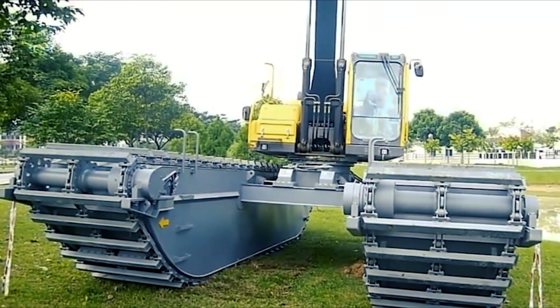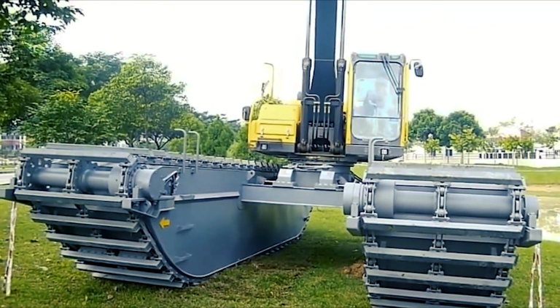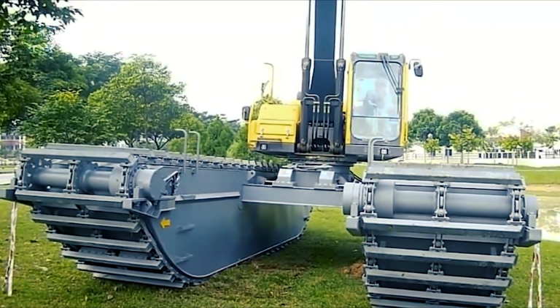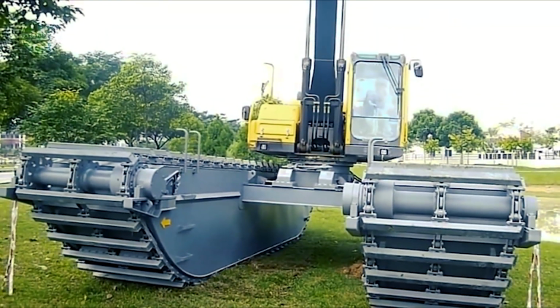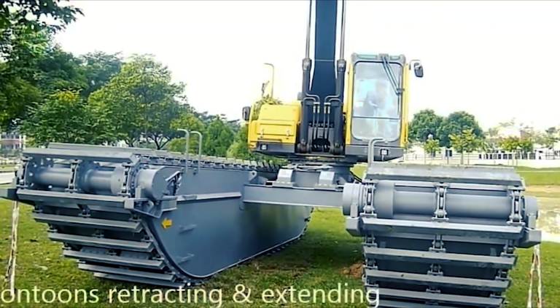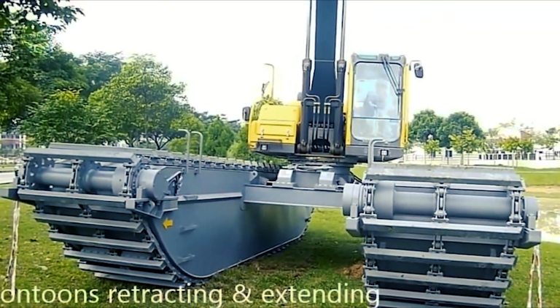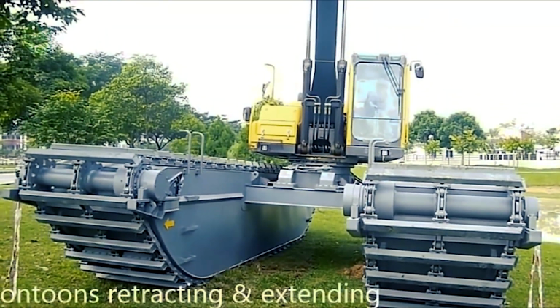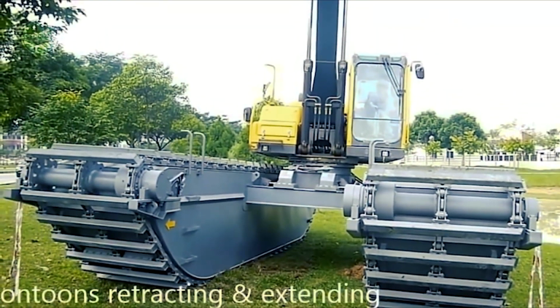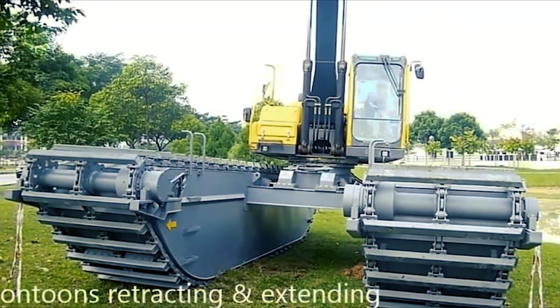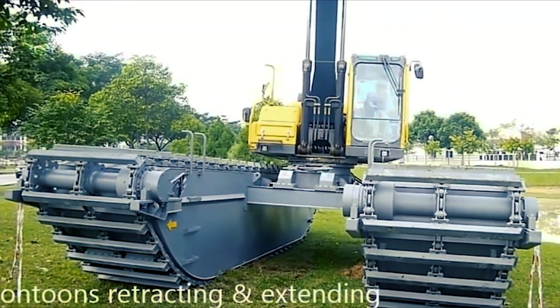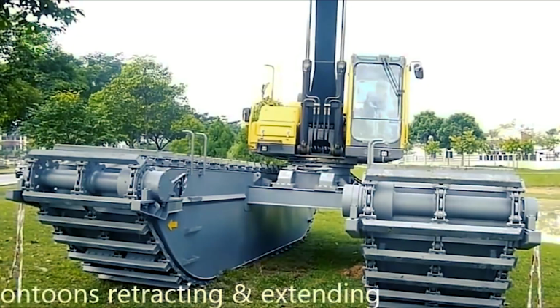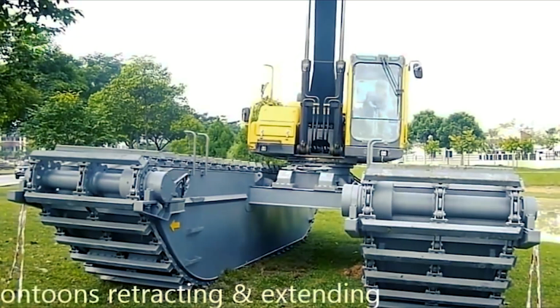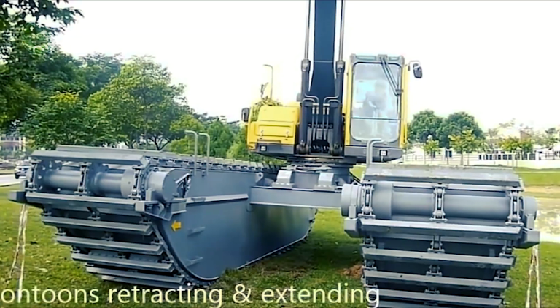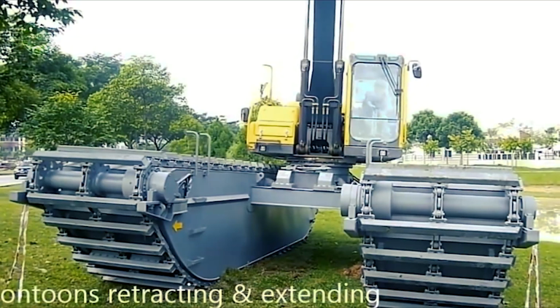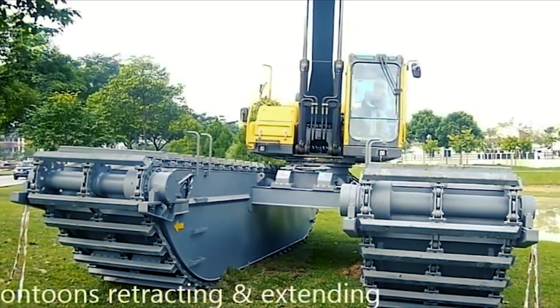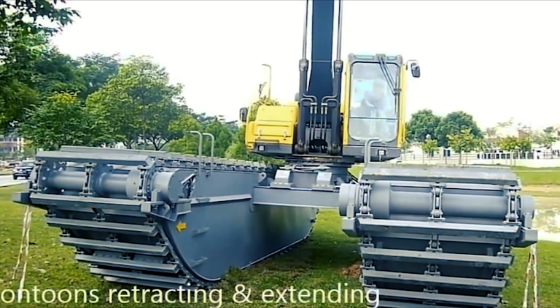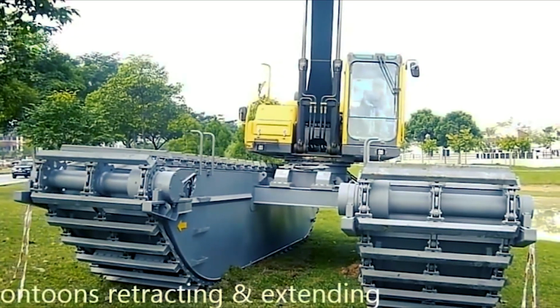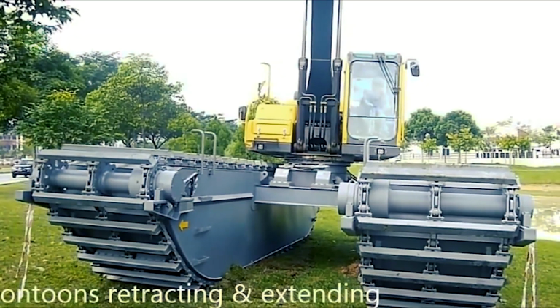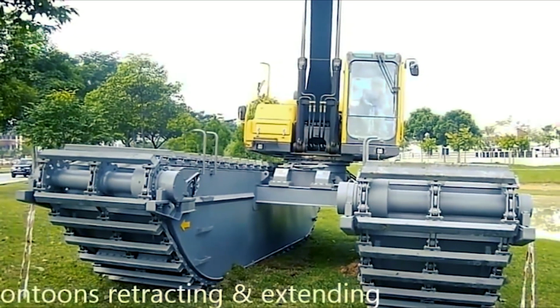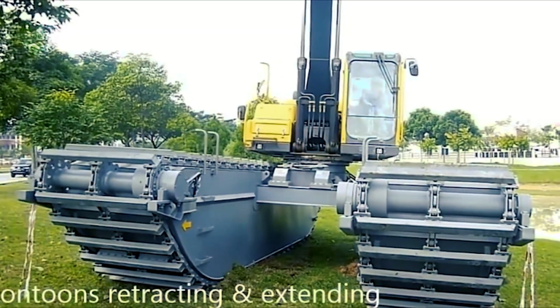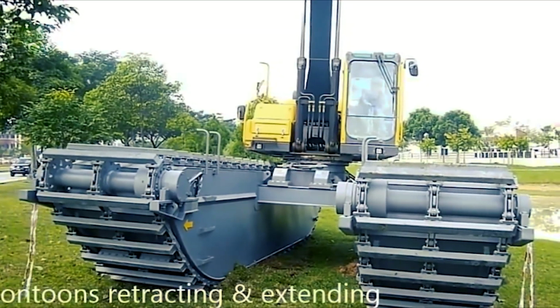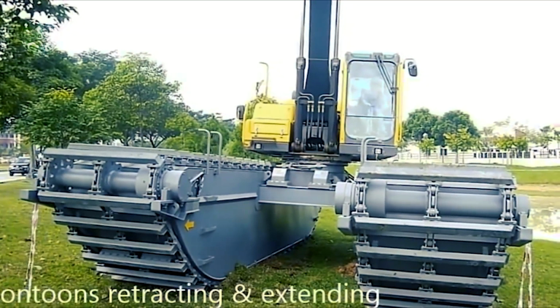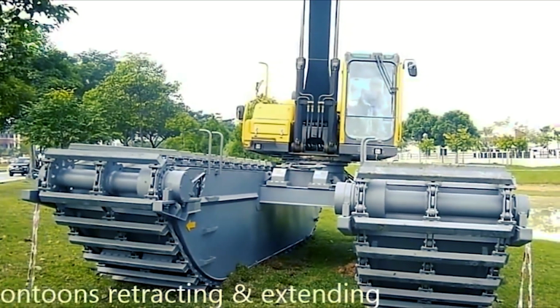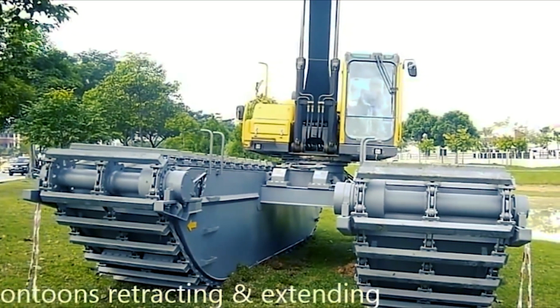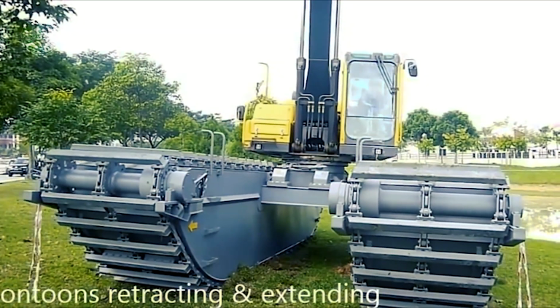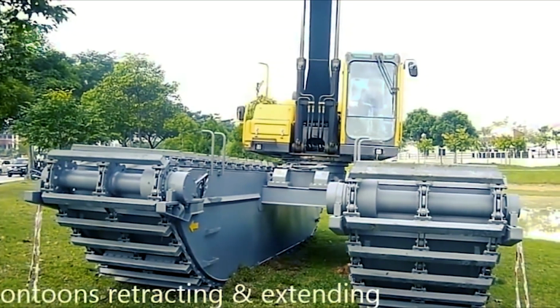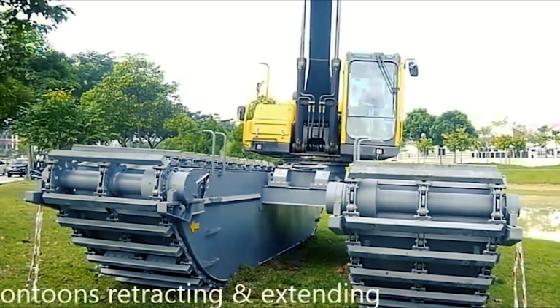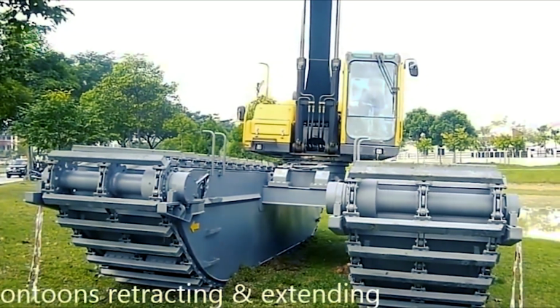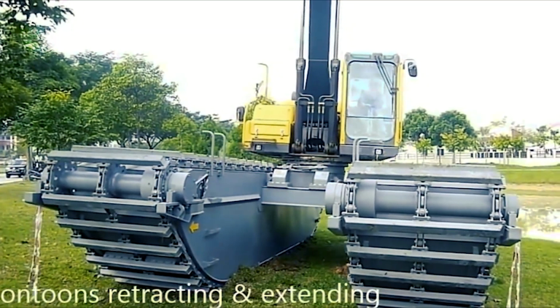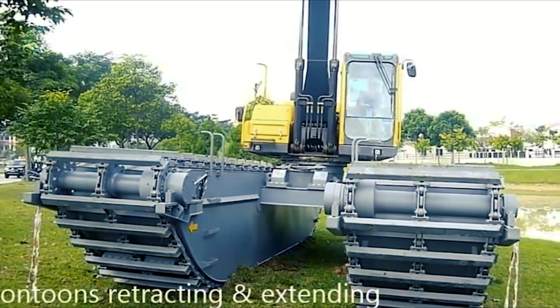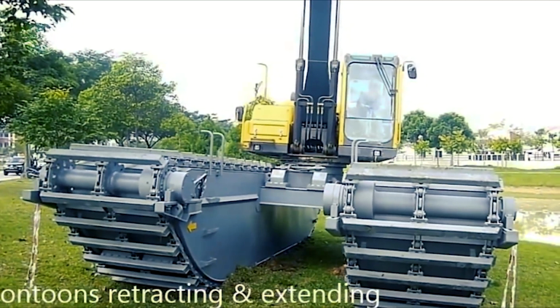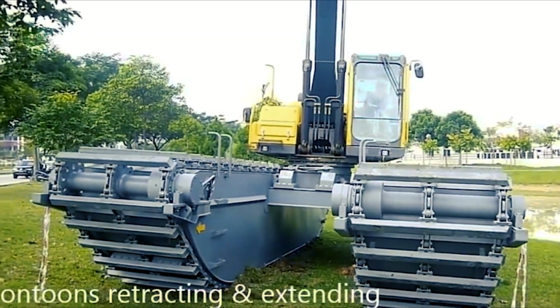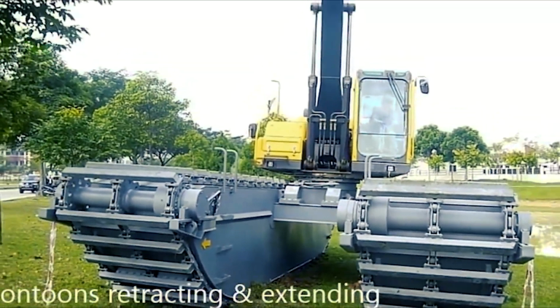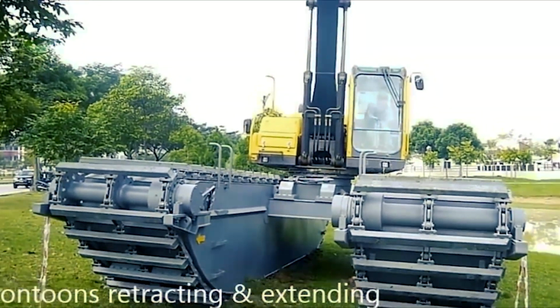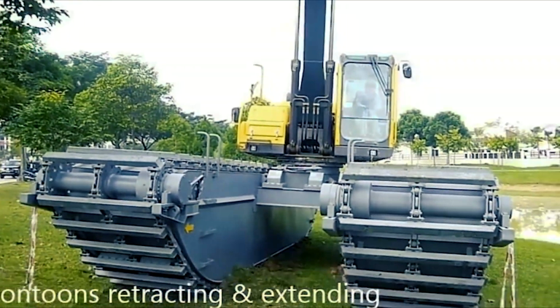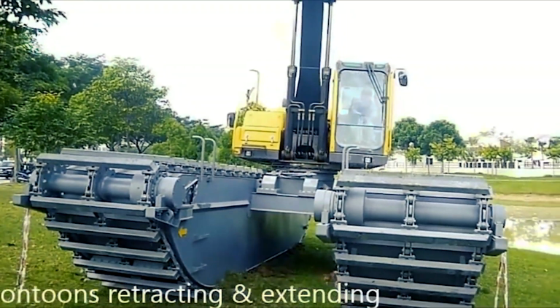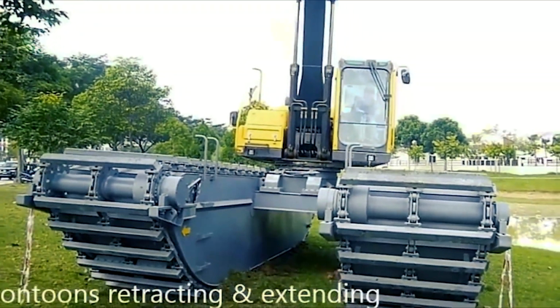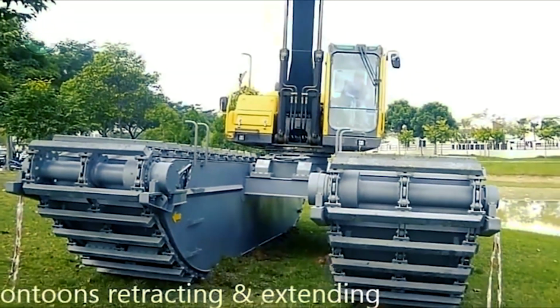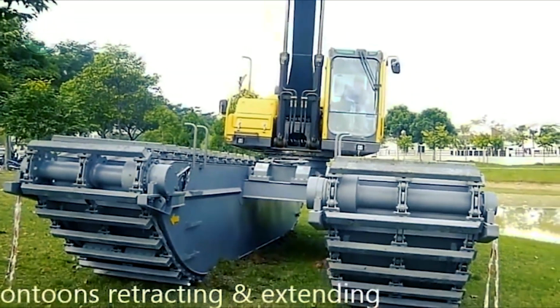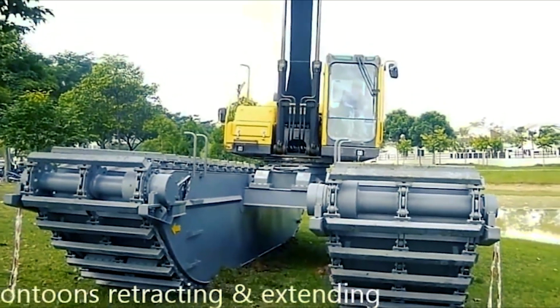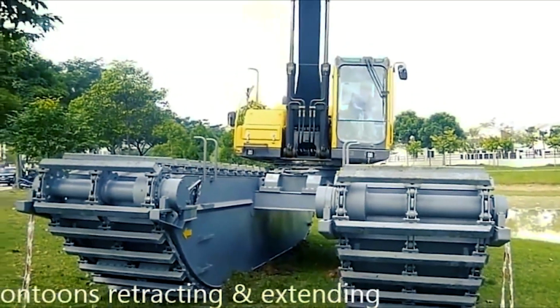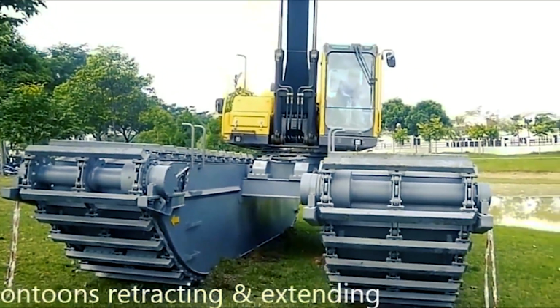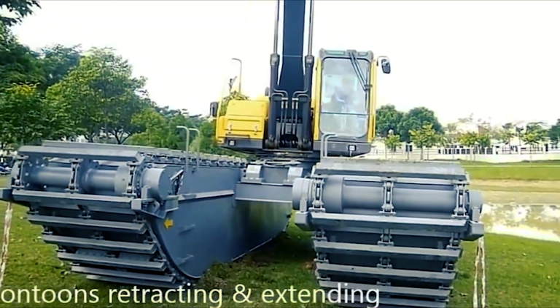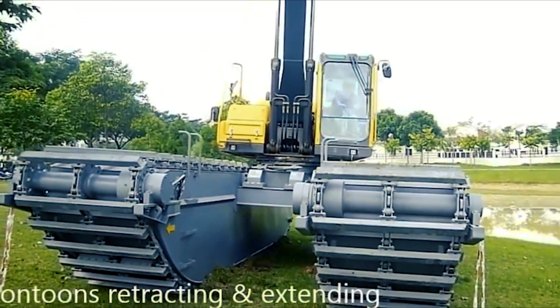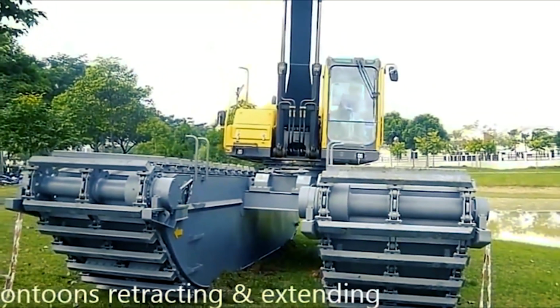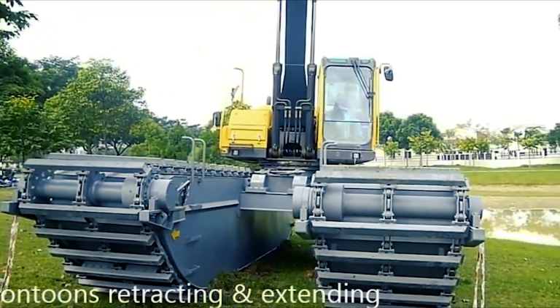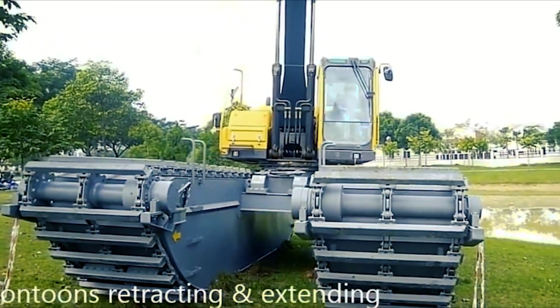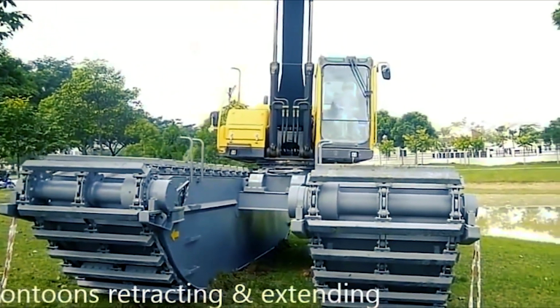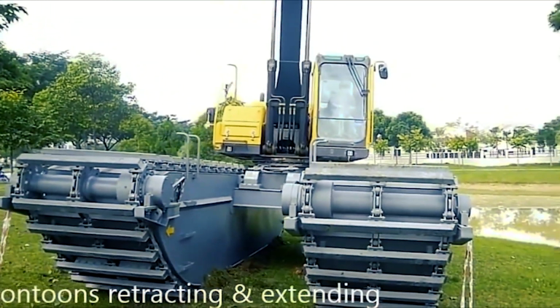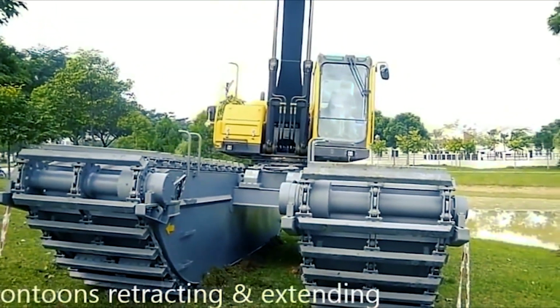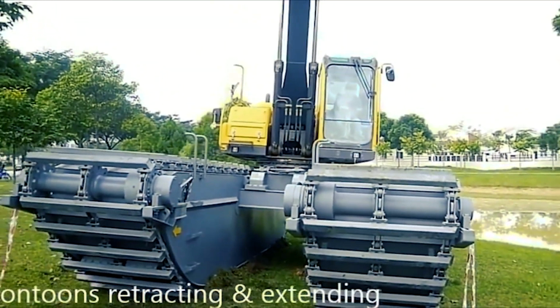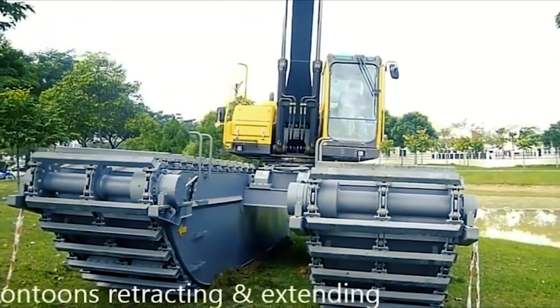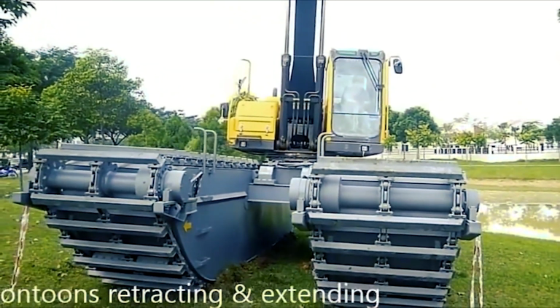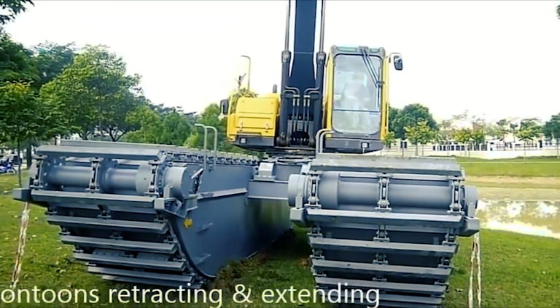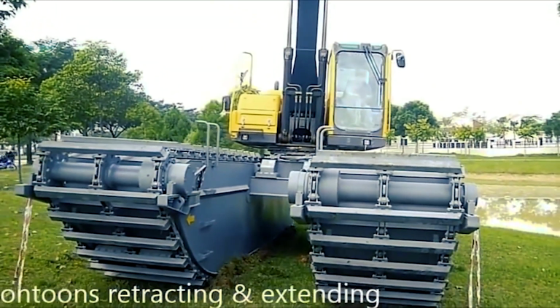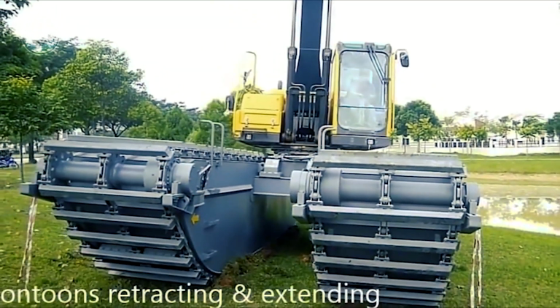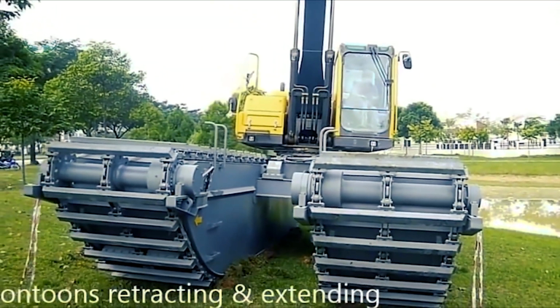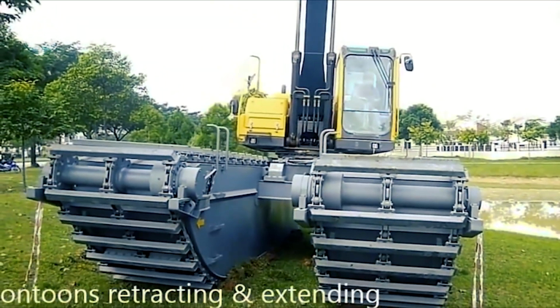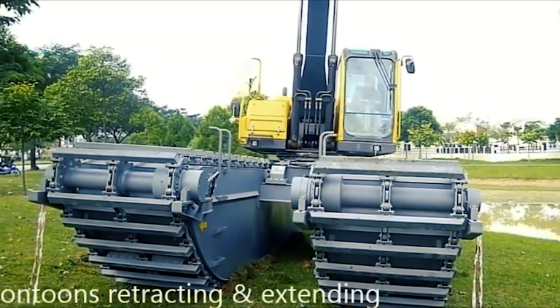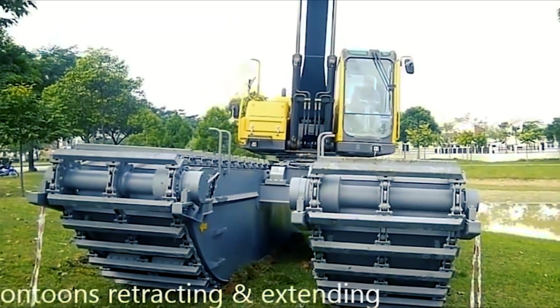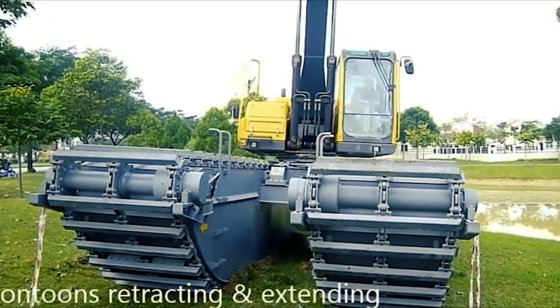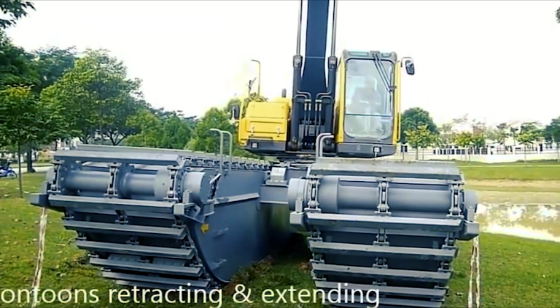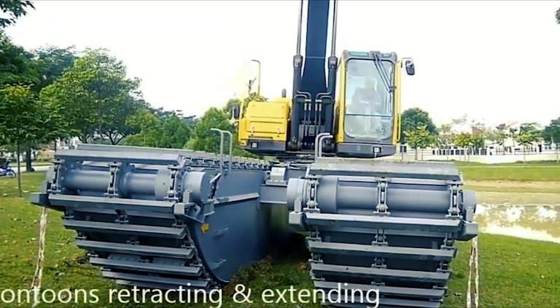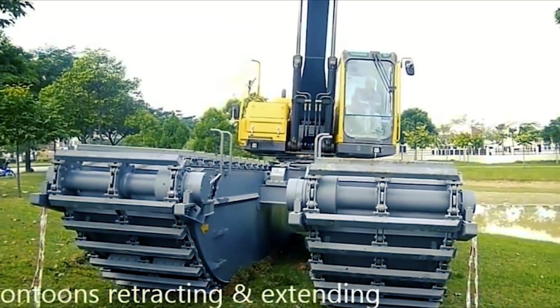Furthermore, supplemental pontoons on either side may be installed to enhance stability in deeper water operations.